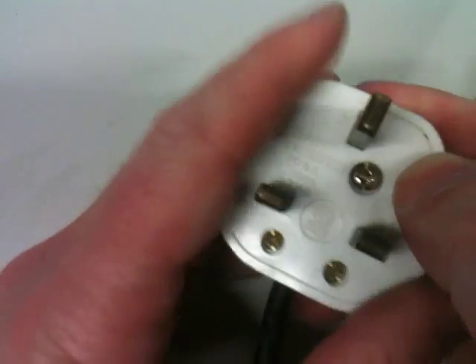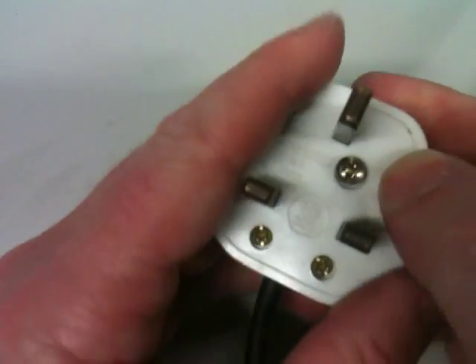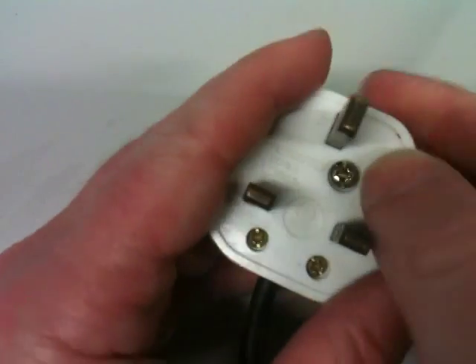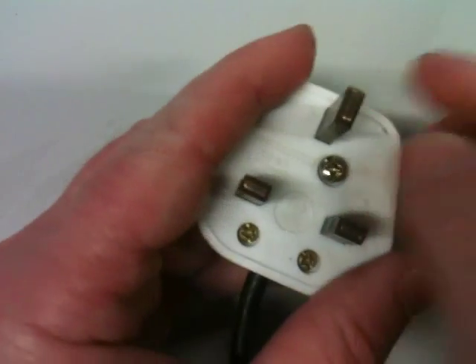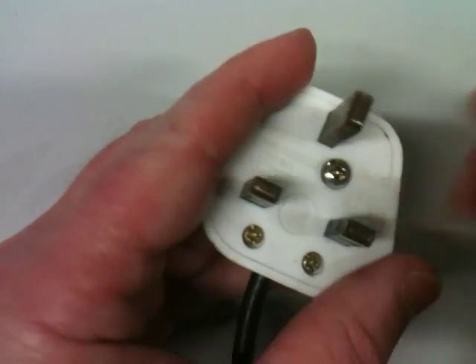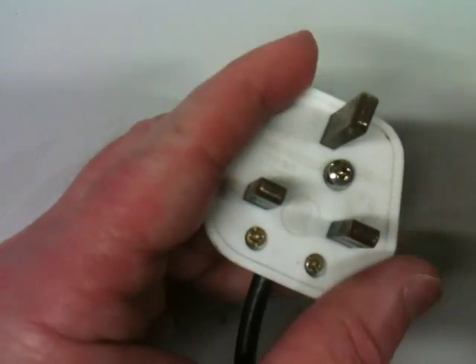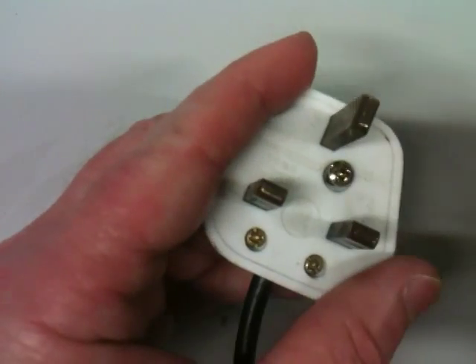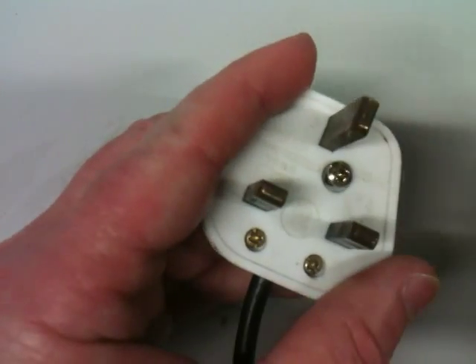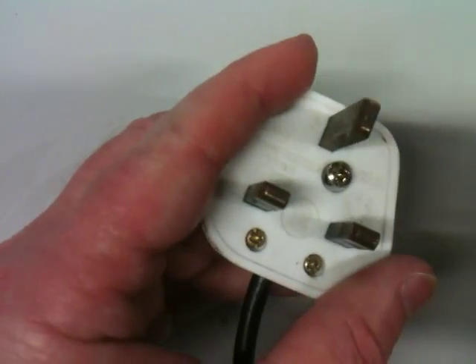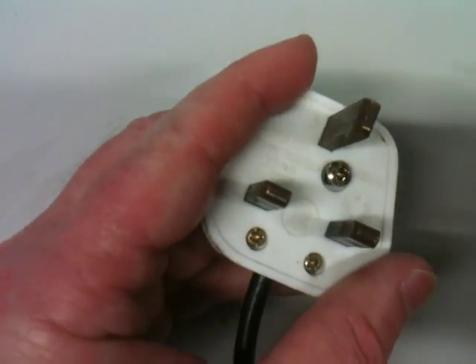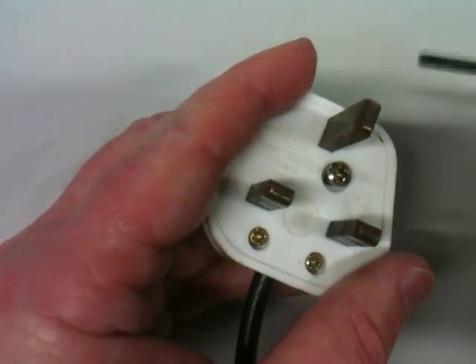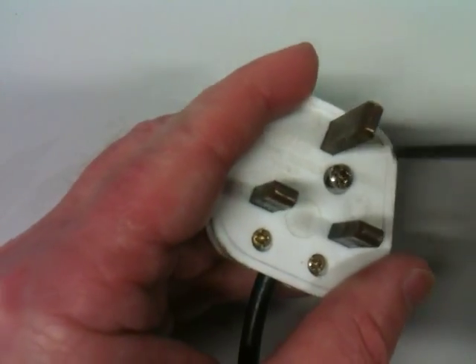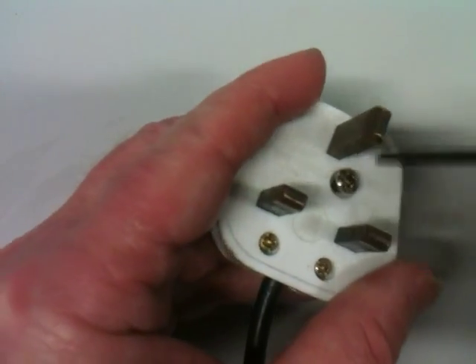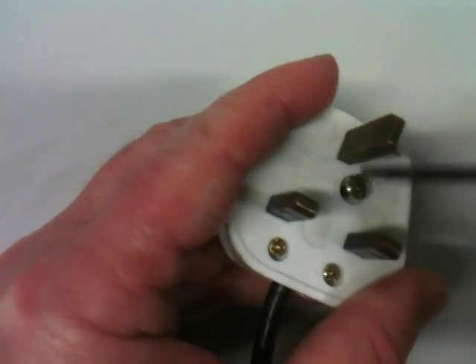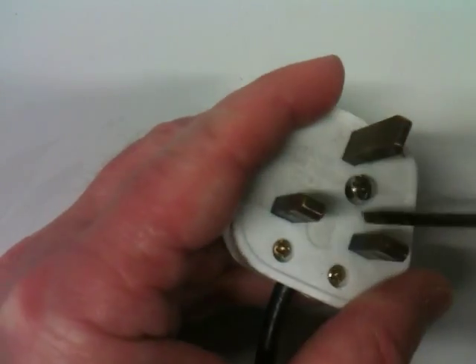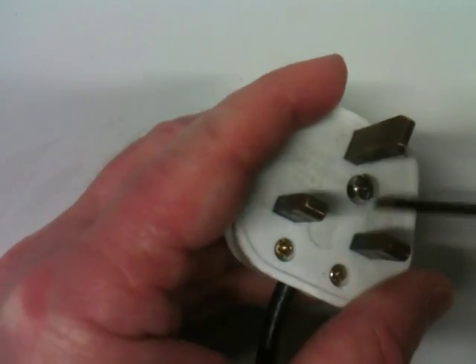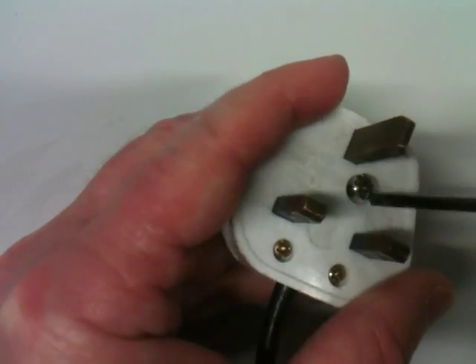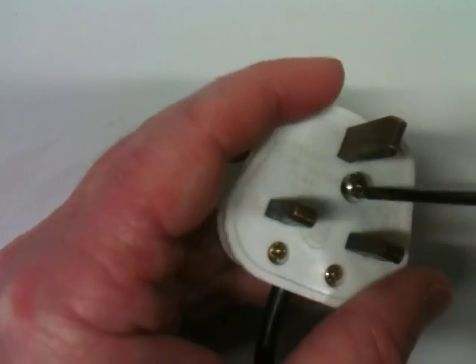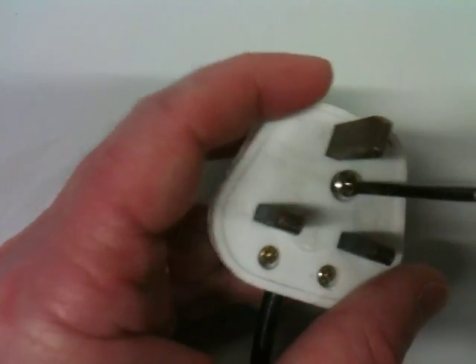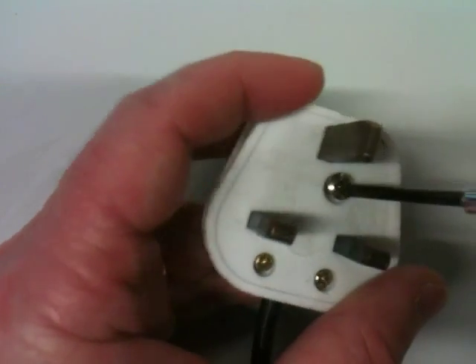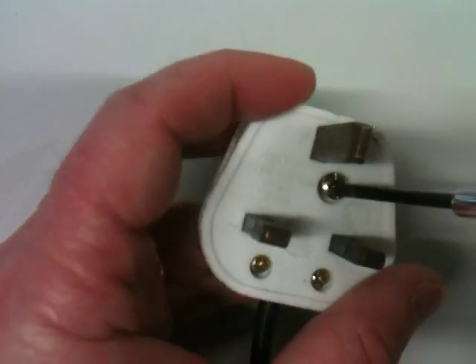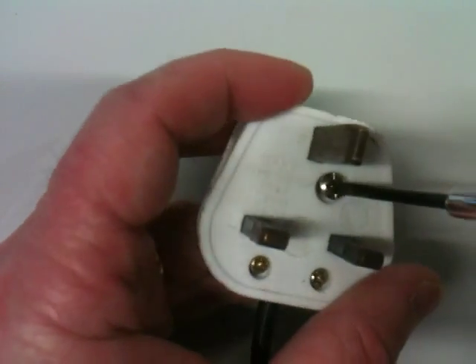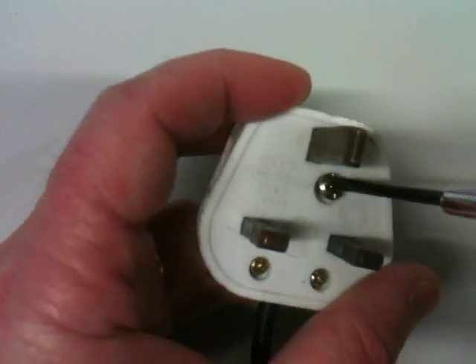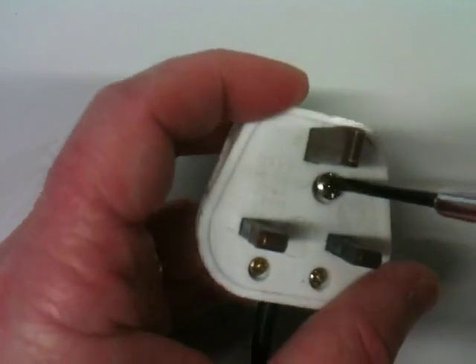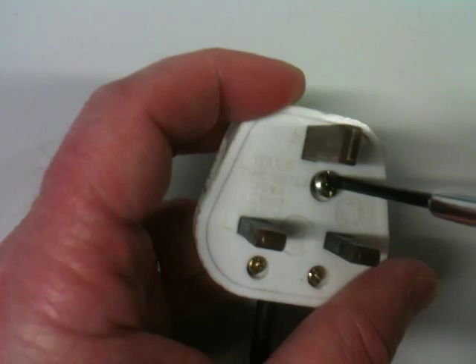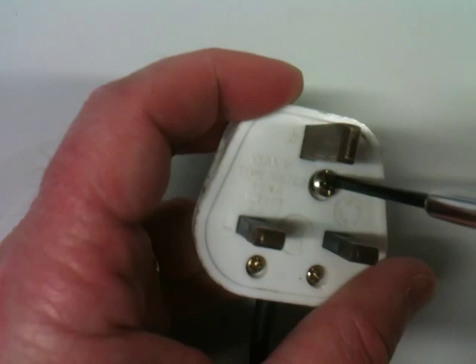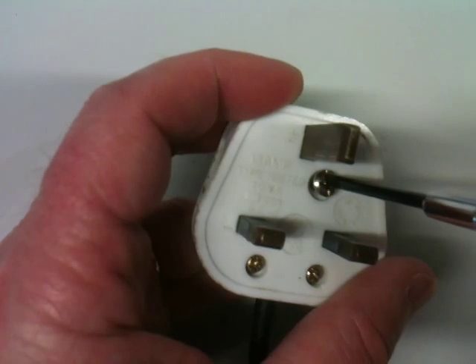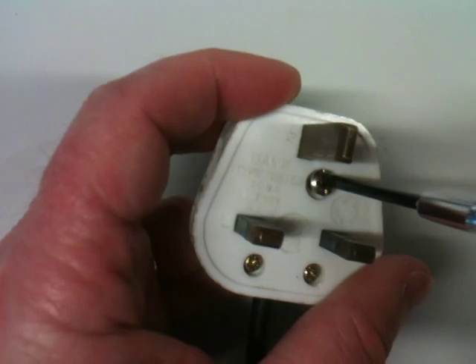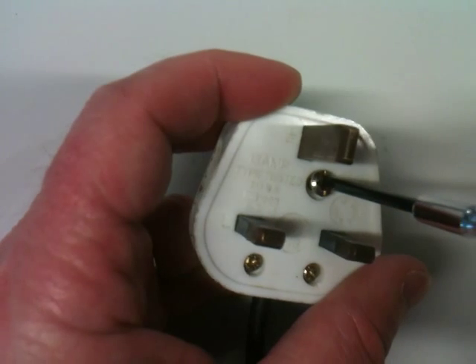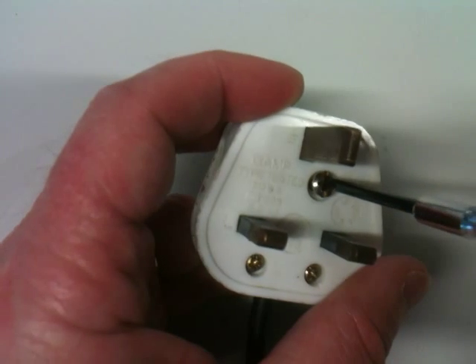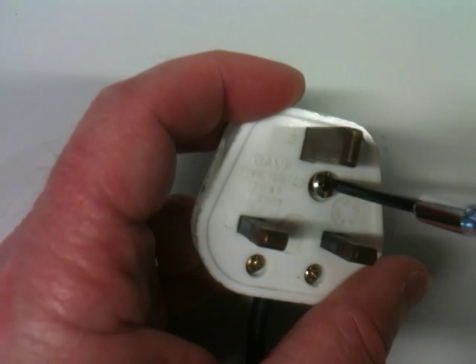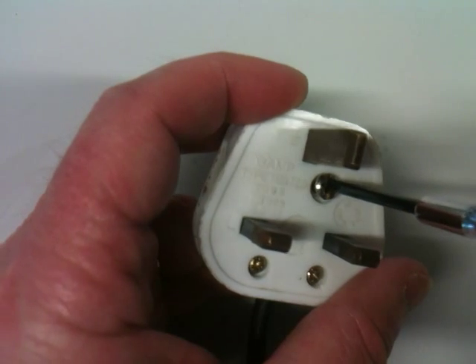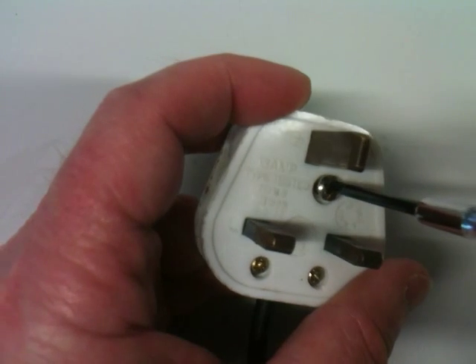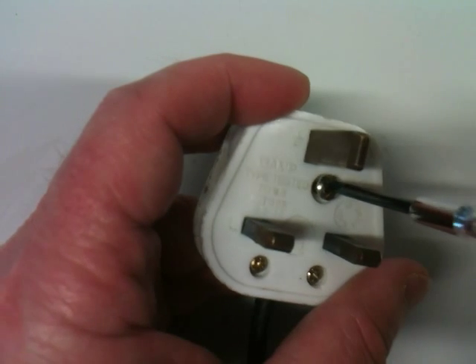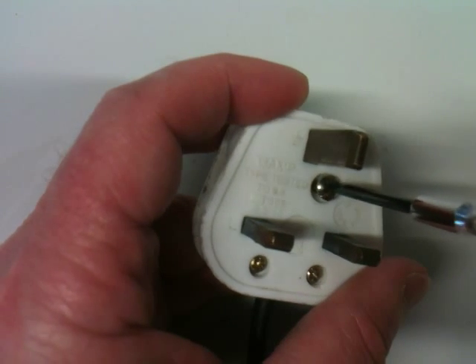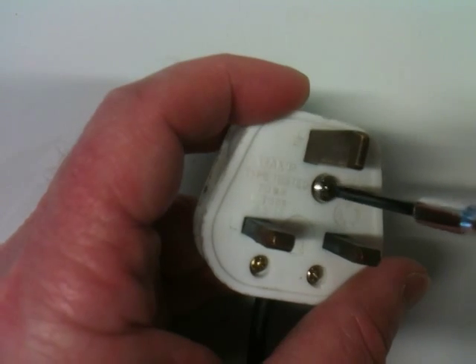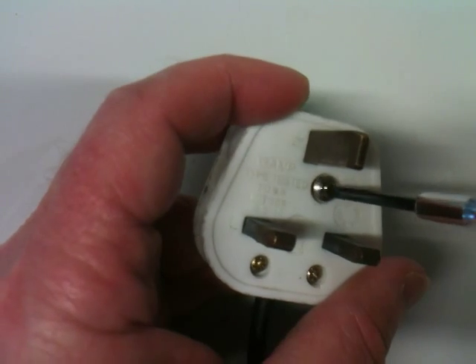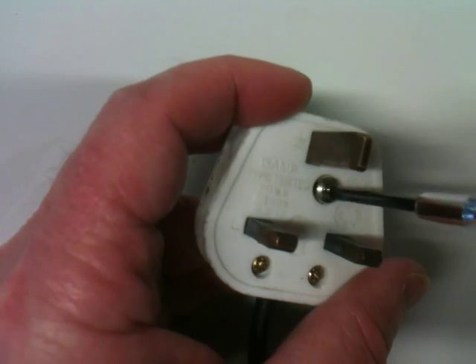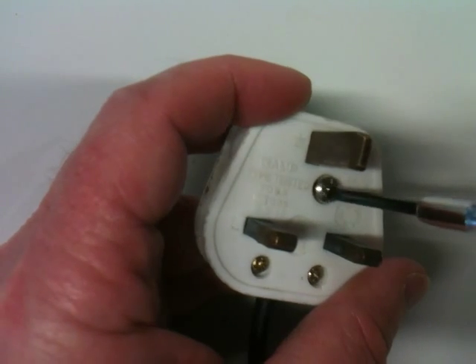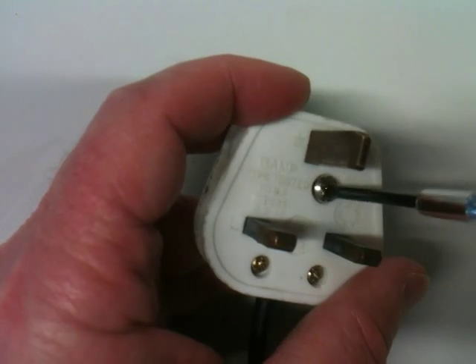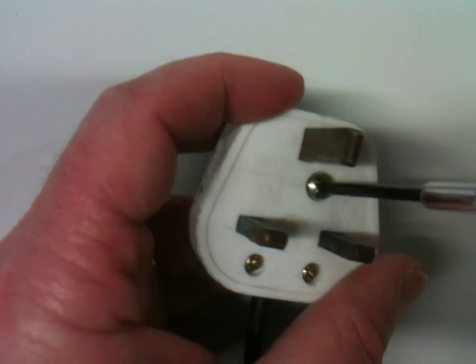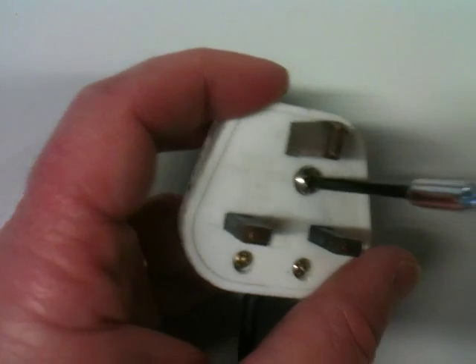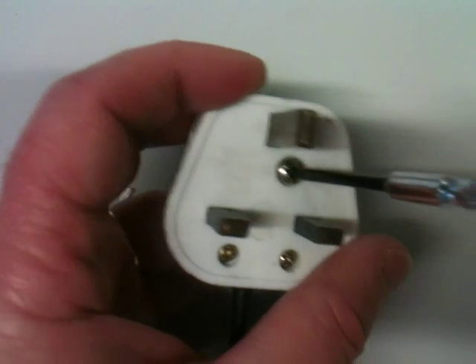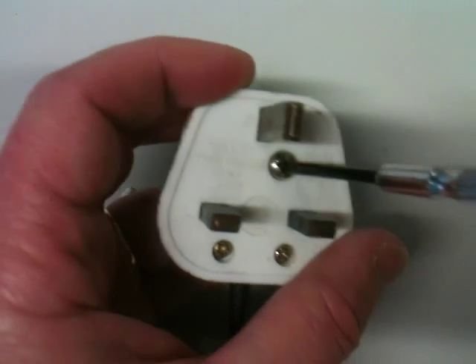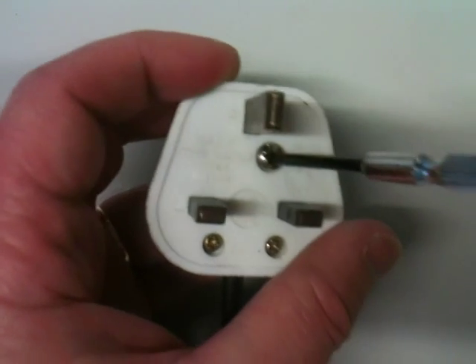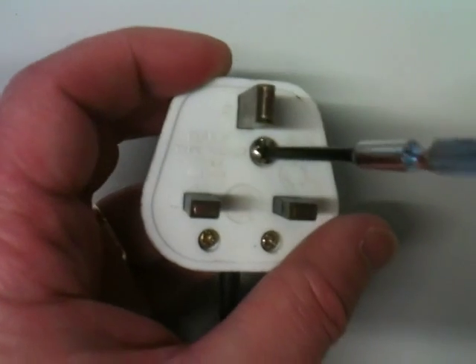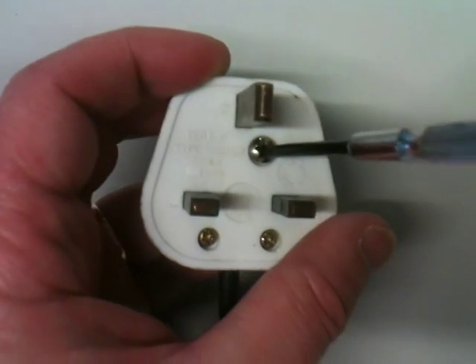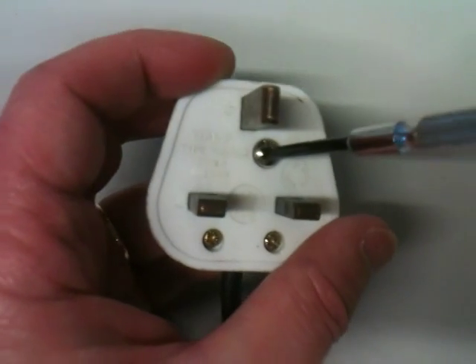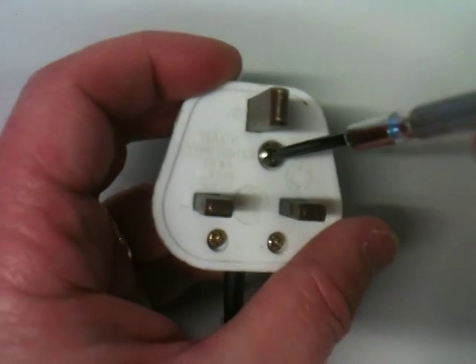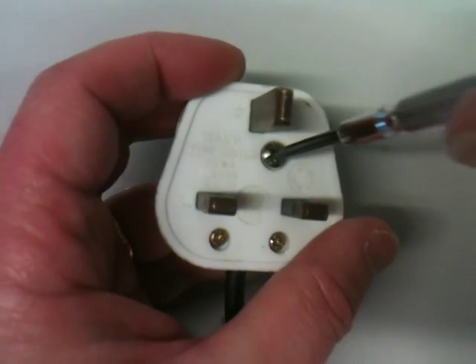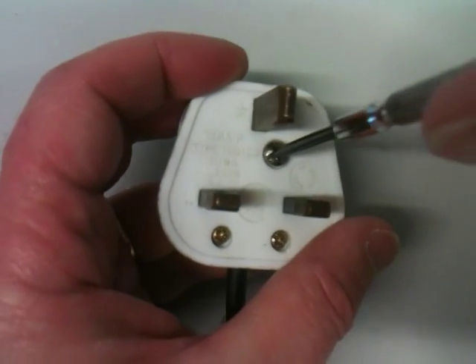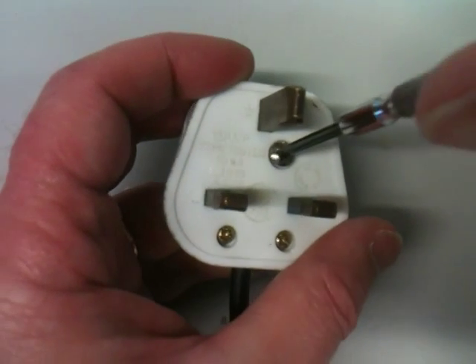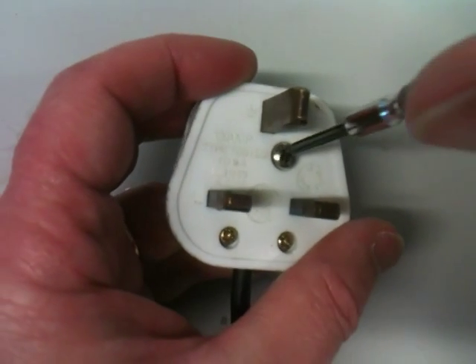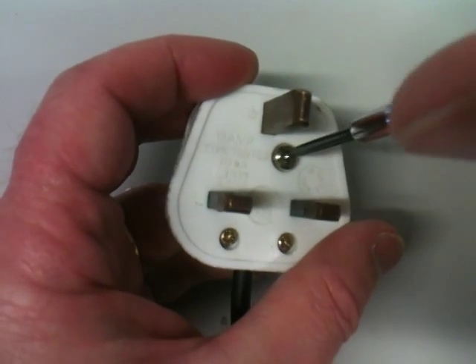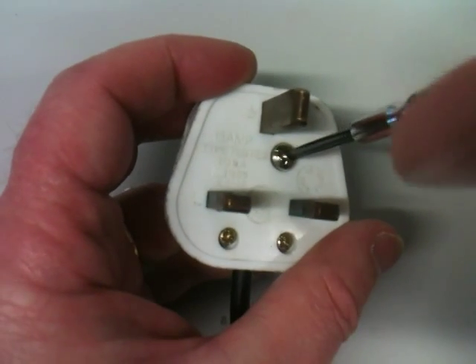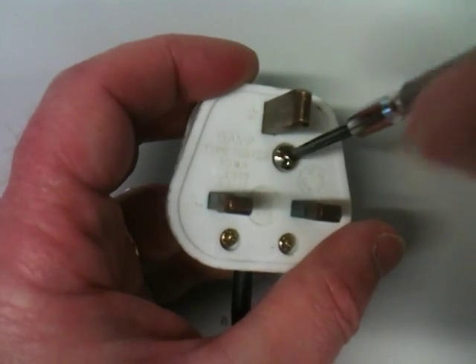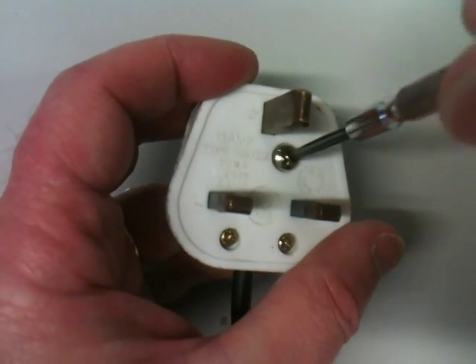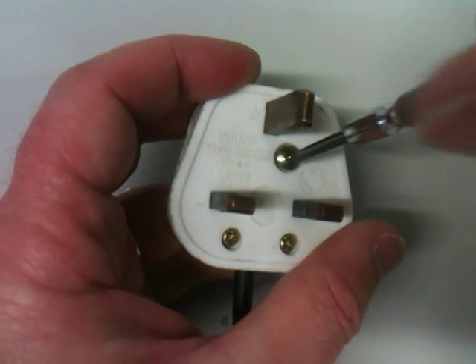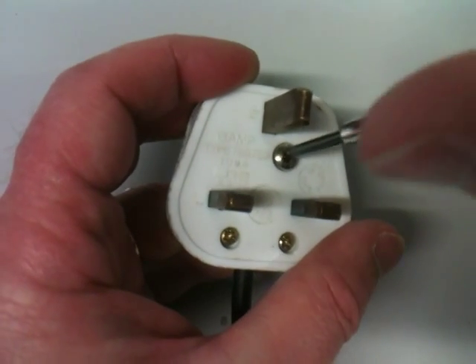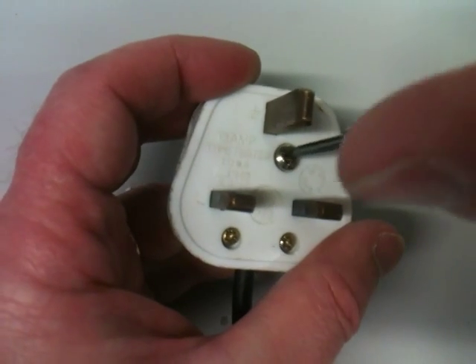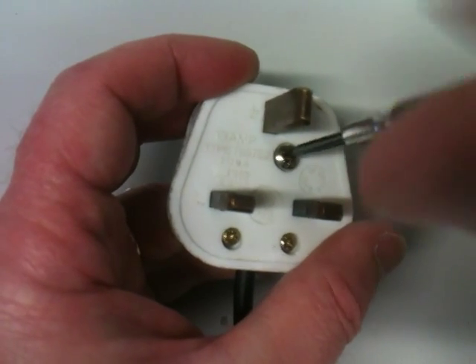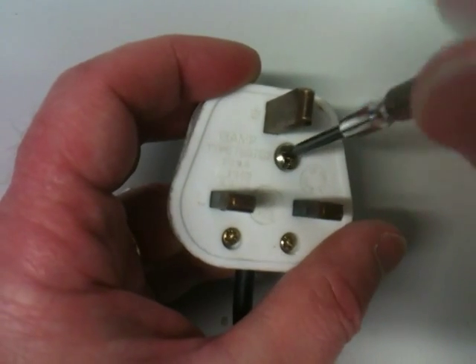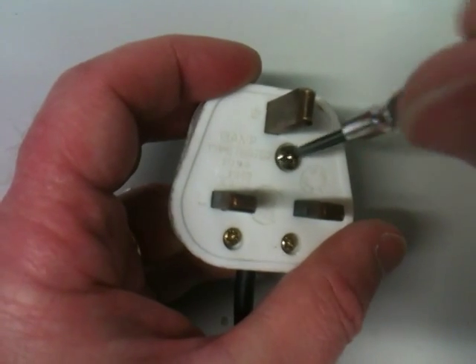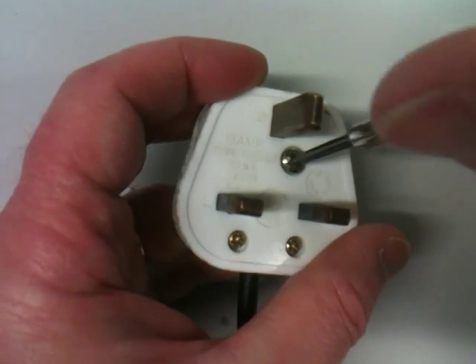All the safety features include the back of the plug itself. The whole plug, as you can see, is made of a hard plastic that is an insulator, so obviously if you were to touch the back of the plug while it was plugged in, you wouldn't get an electric shock.